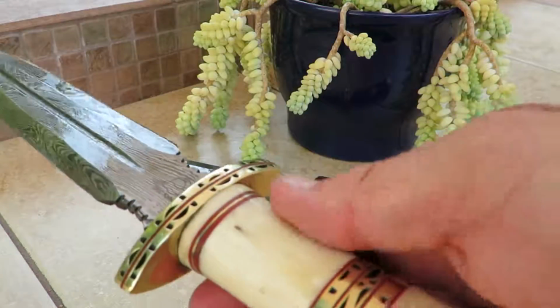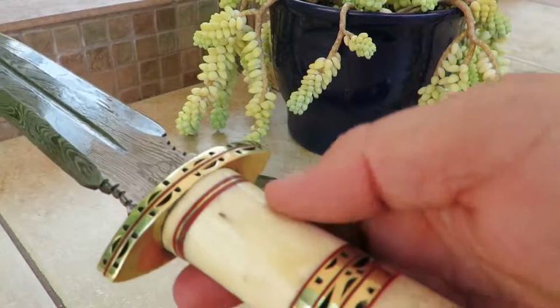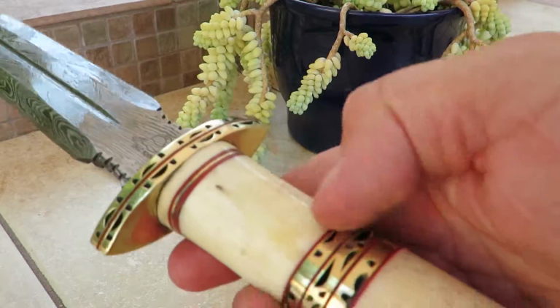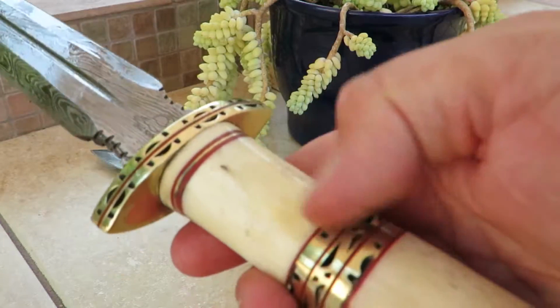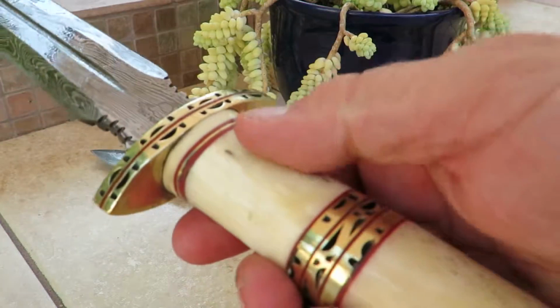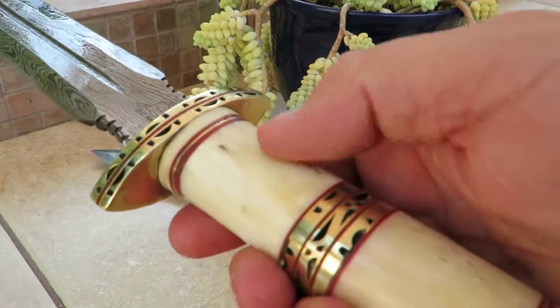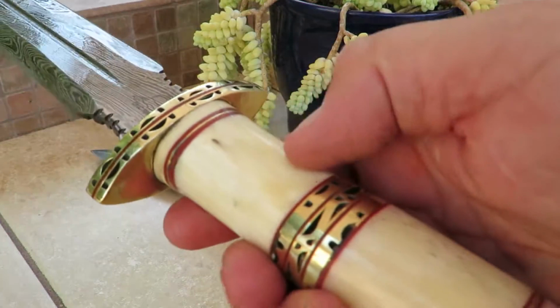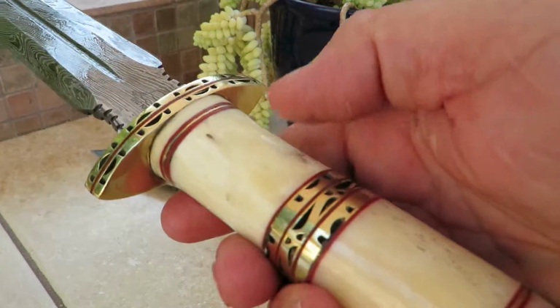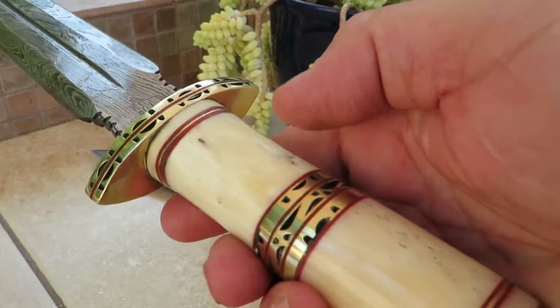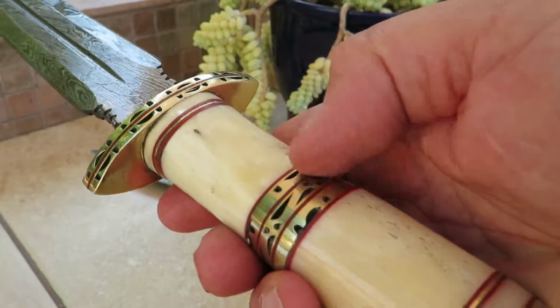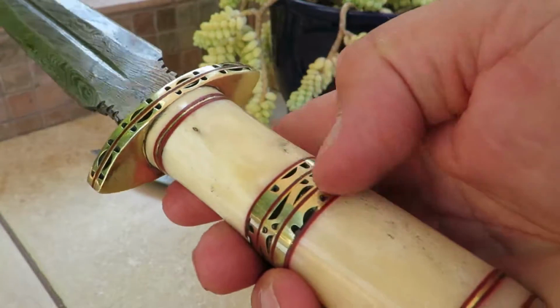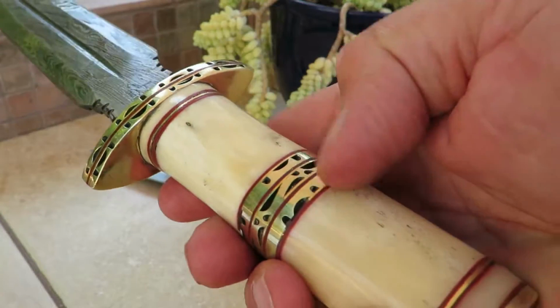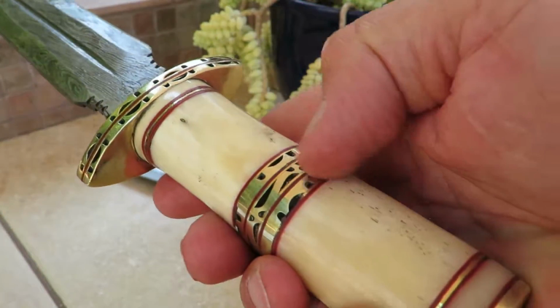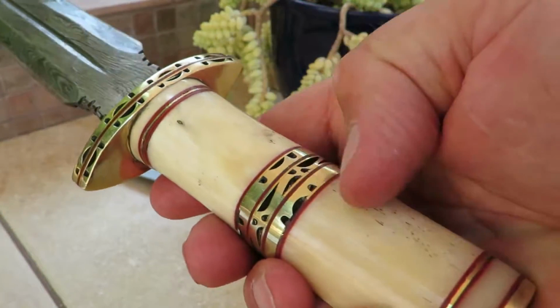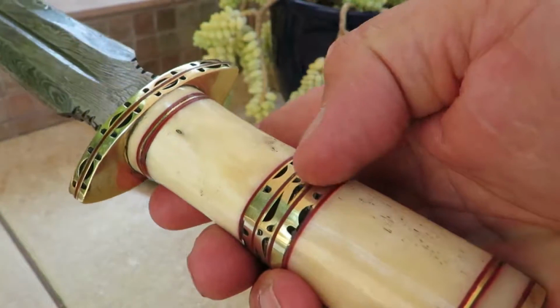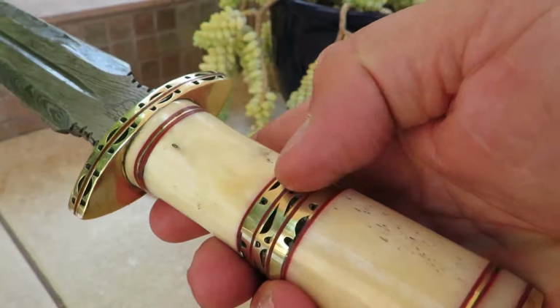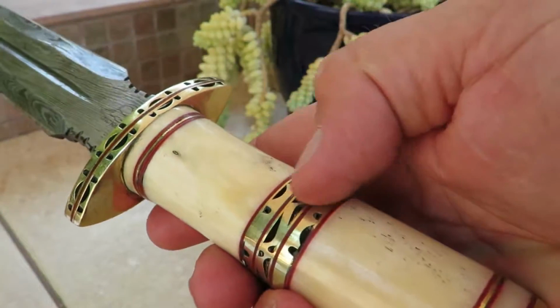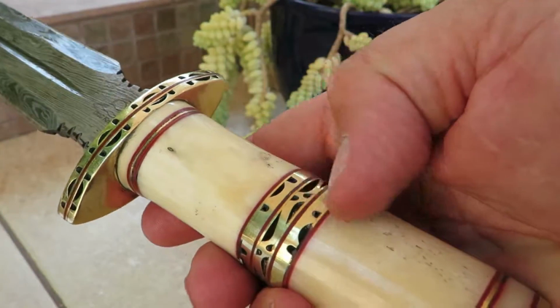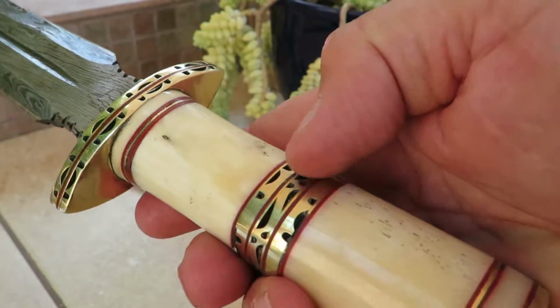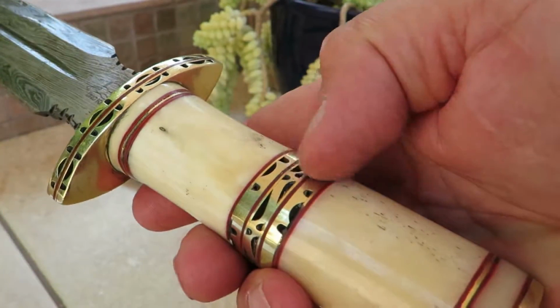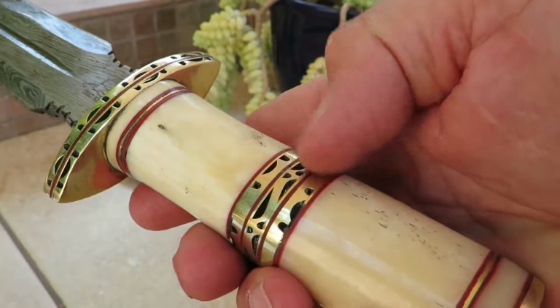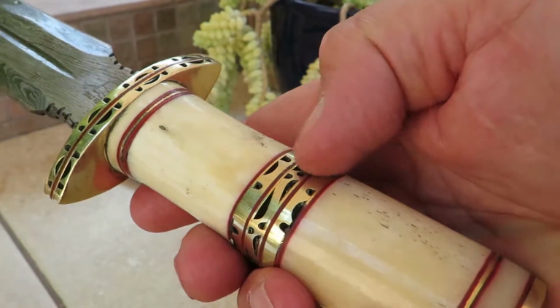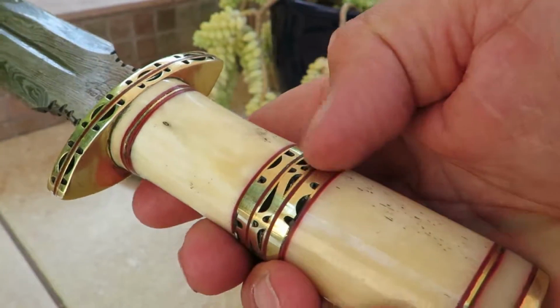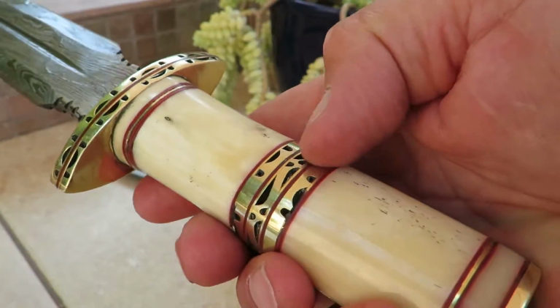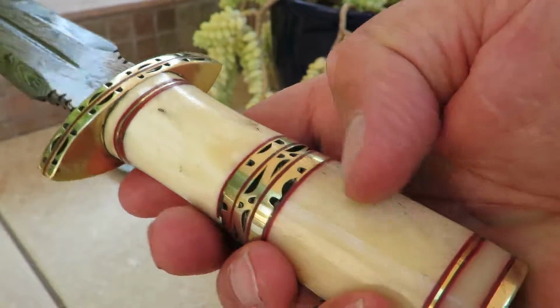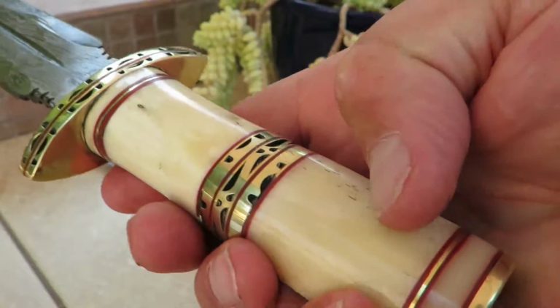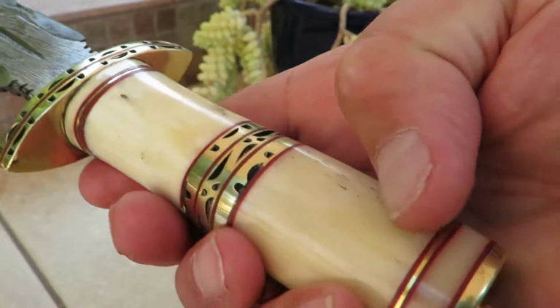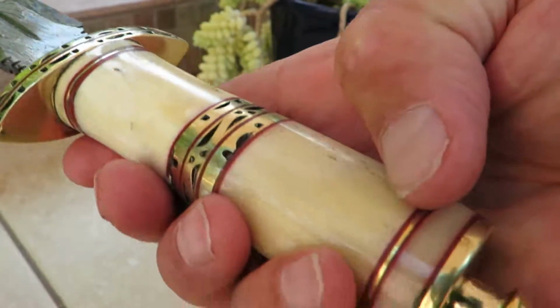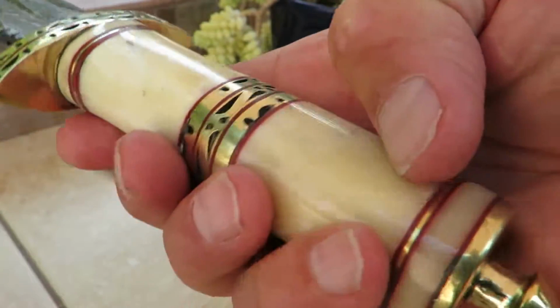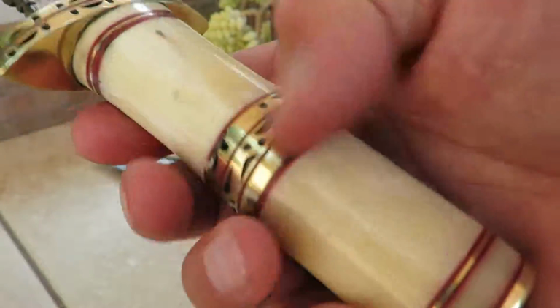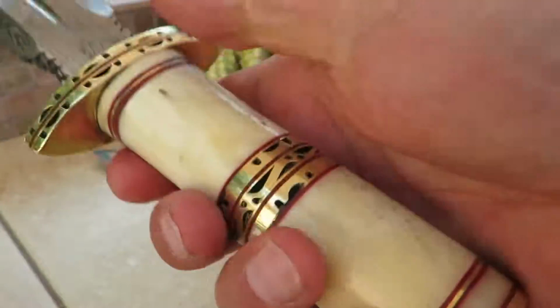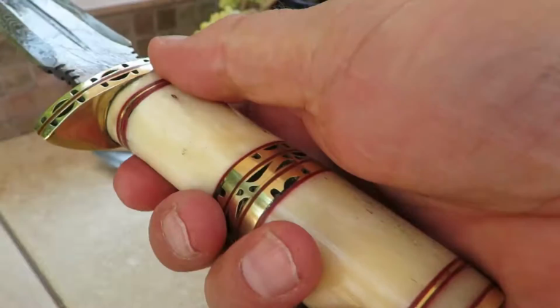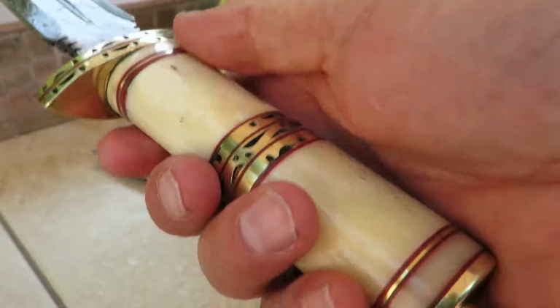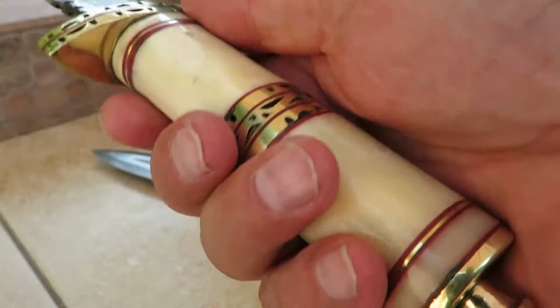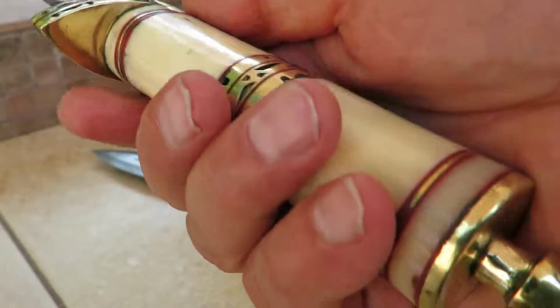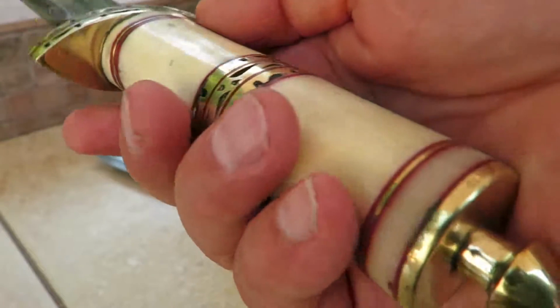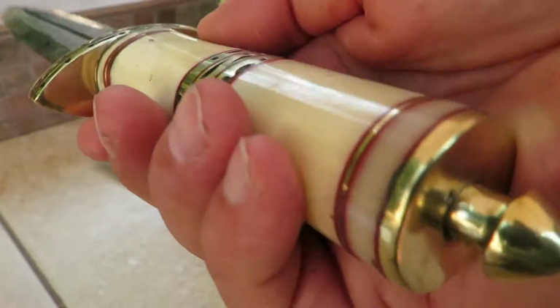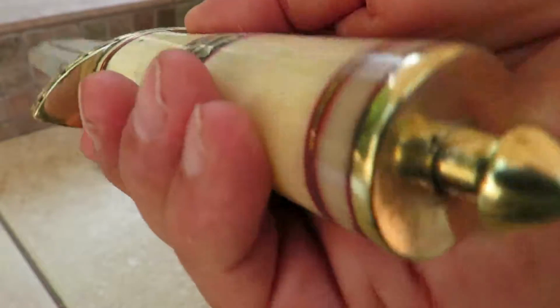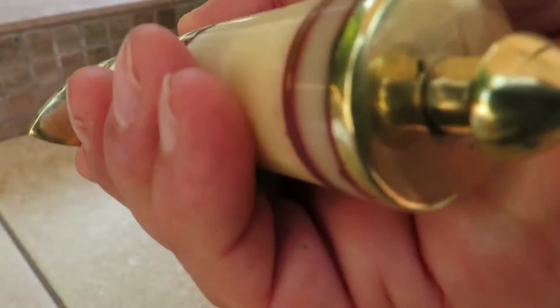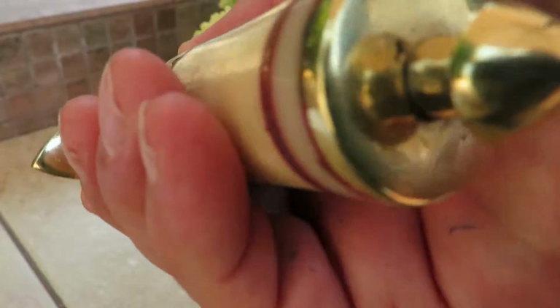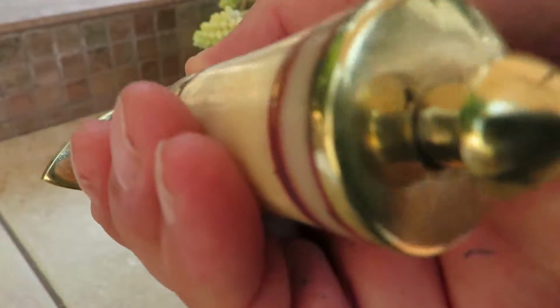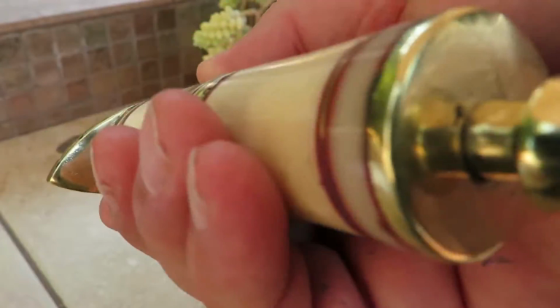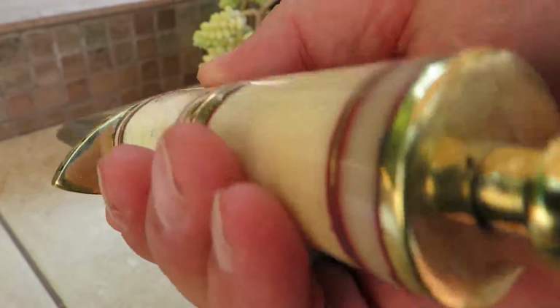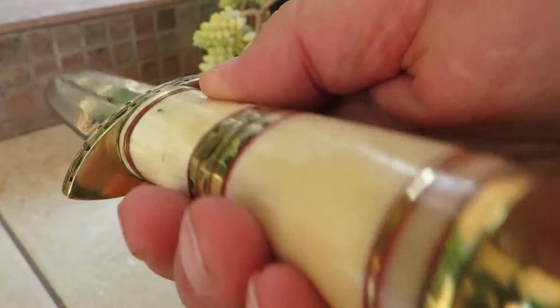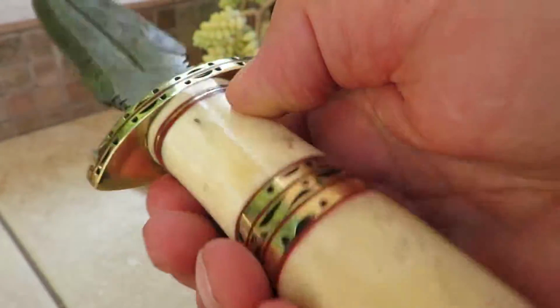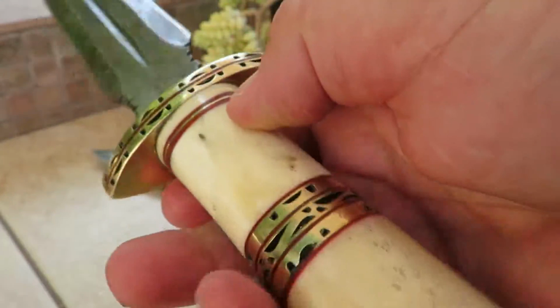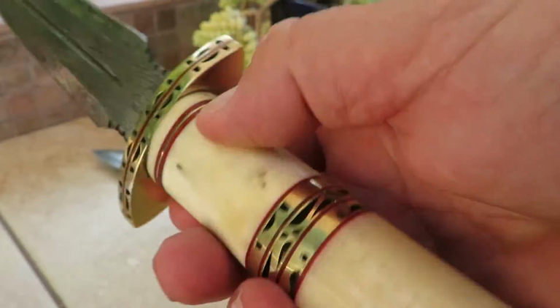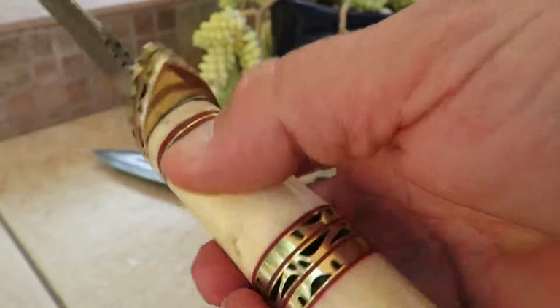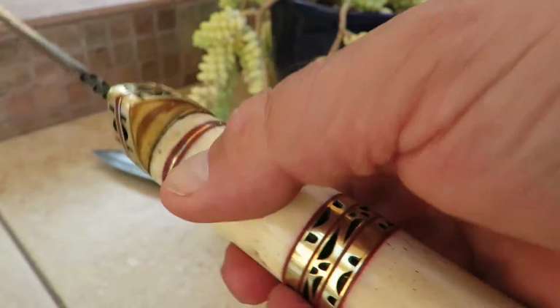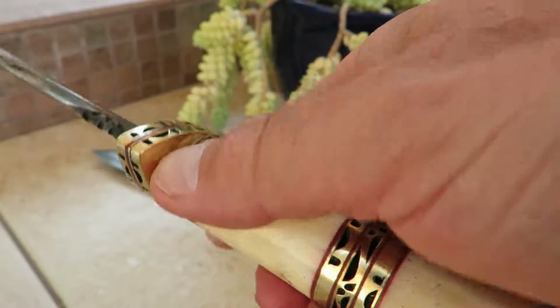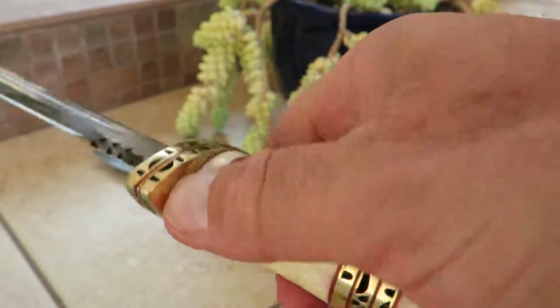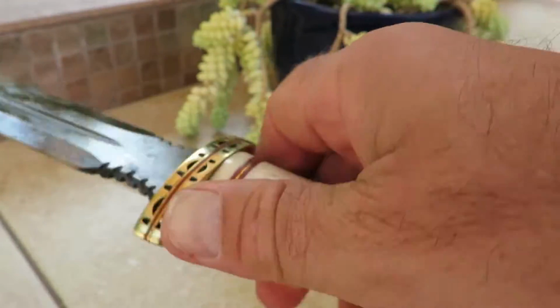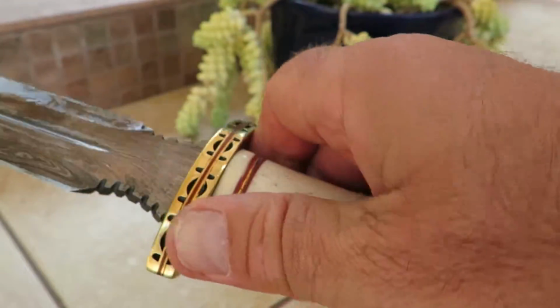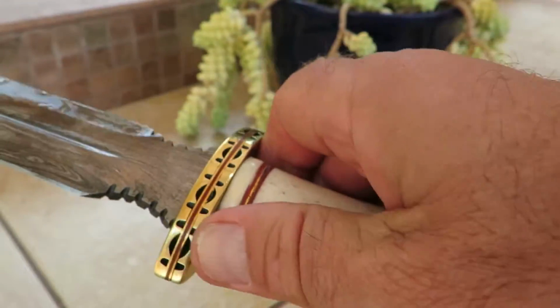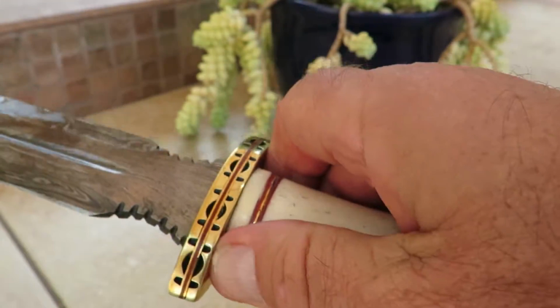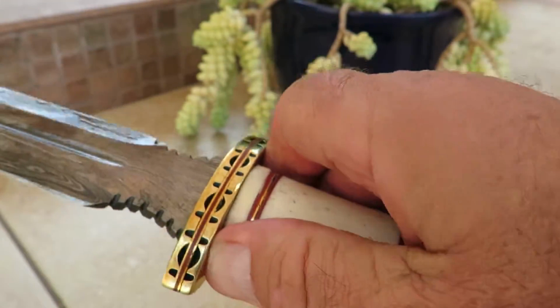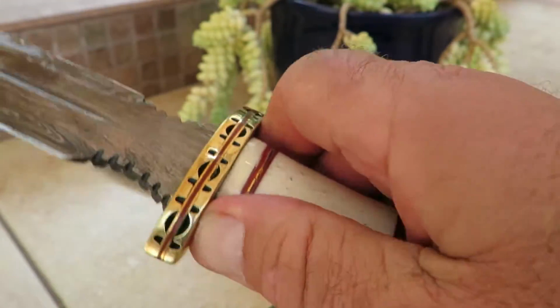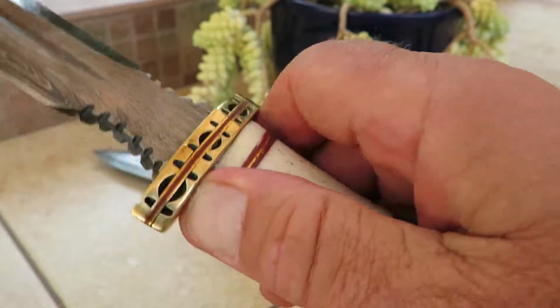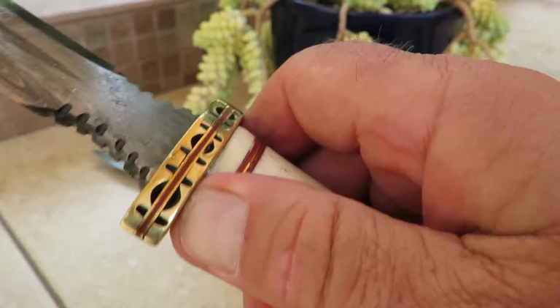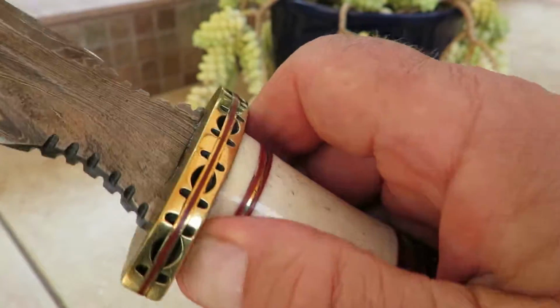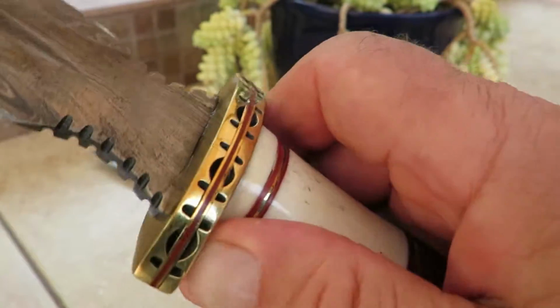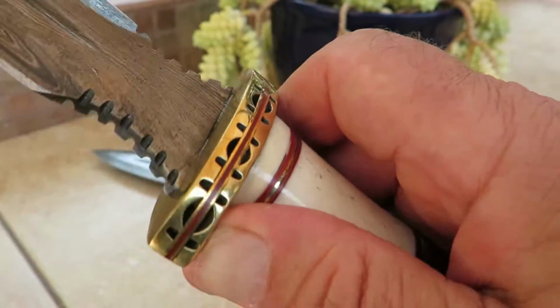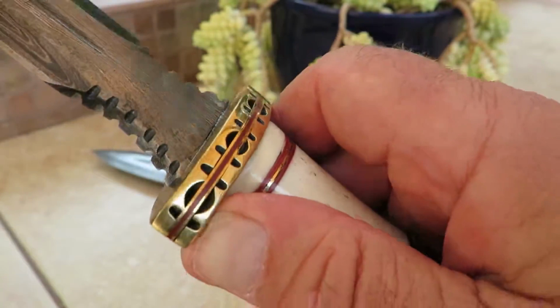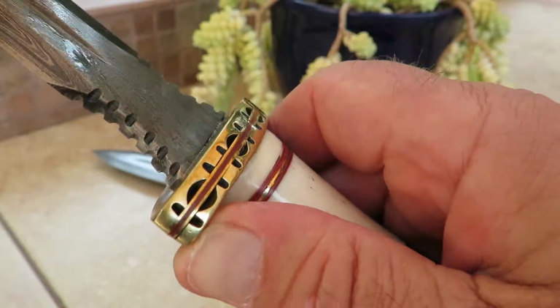Beautiful bone handle with brass inlays and a brass bolster. Look at the hilt guard on here.